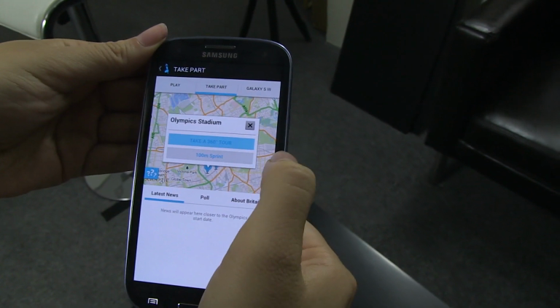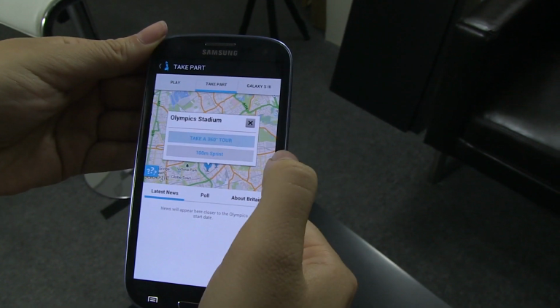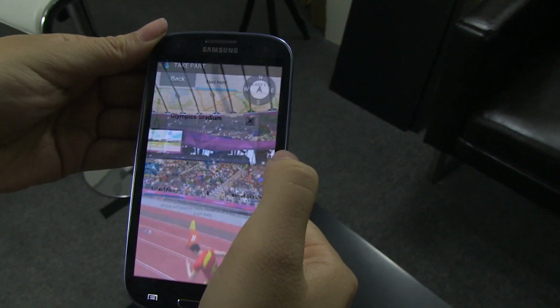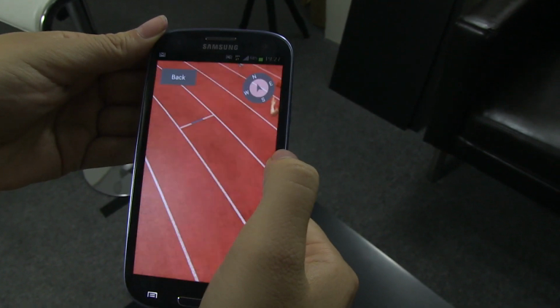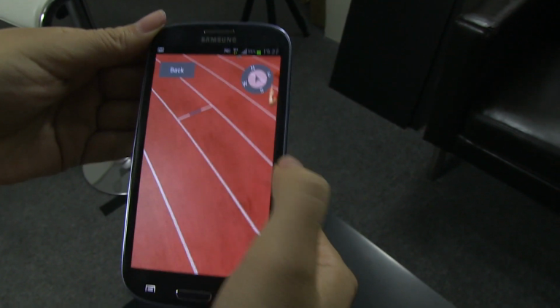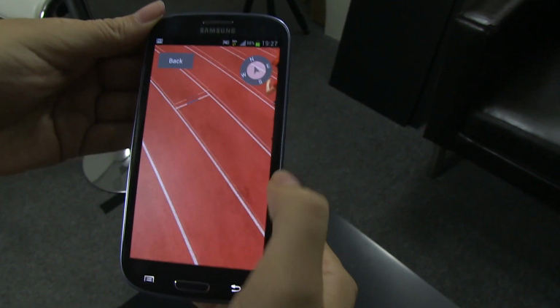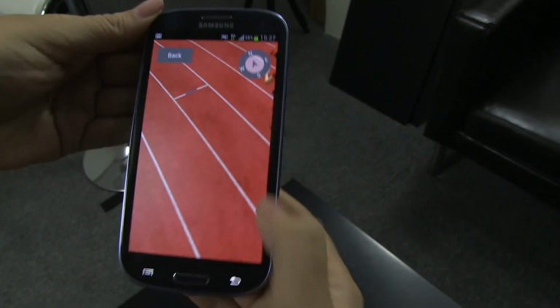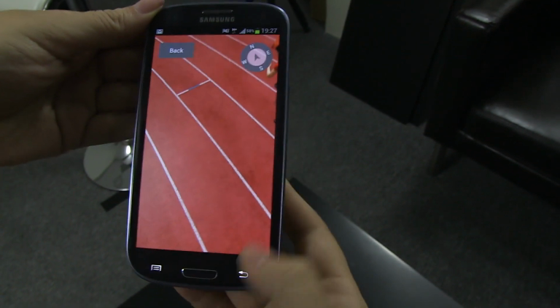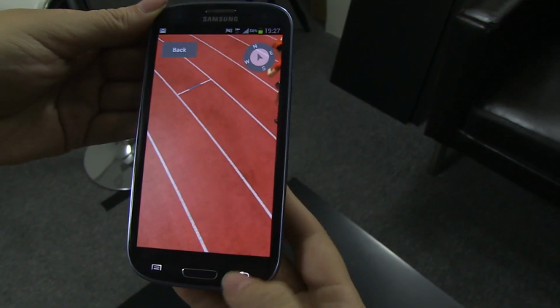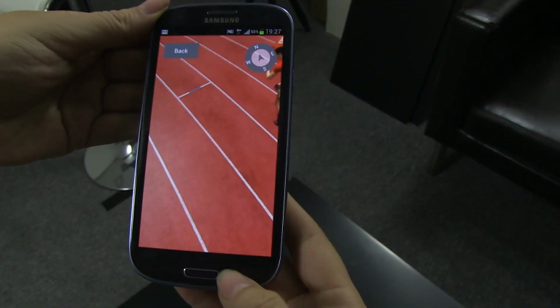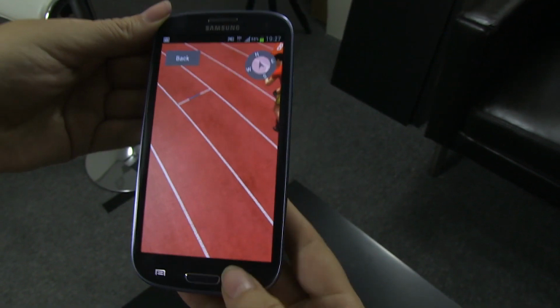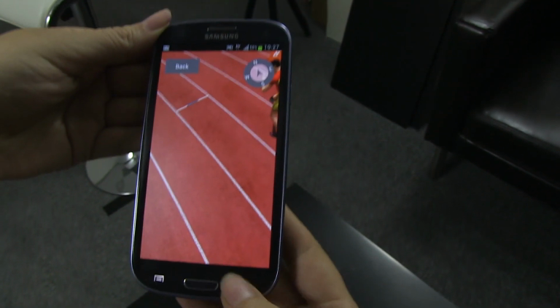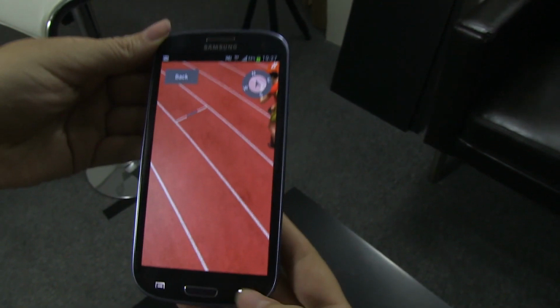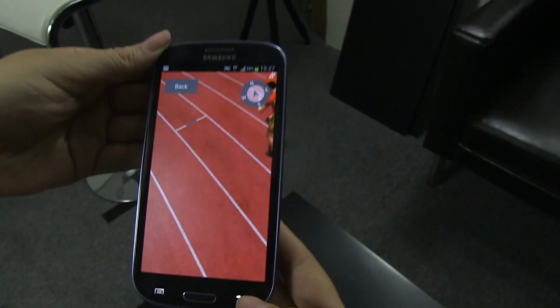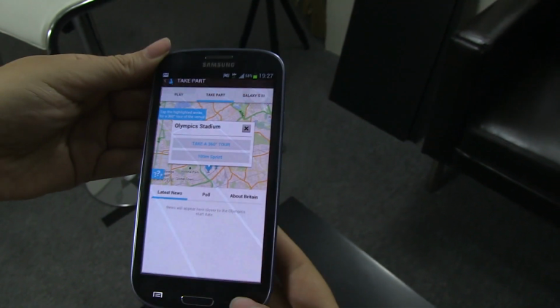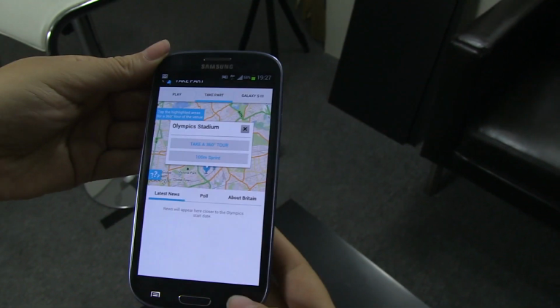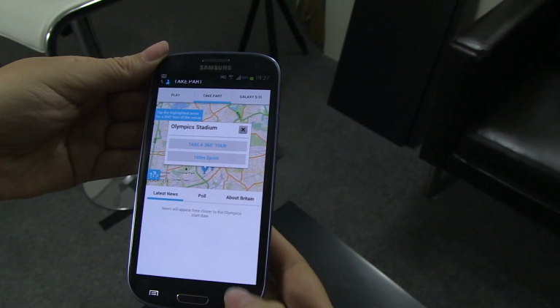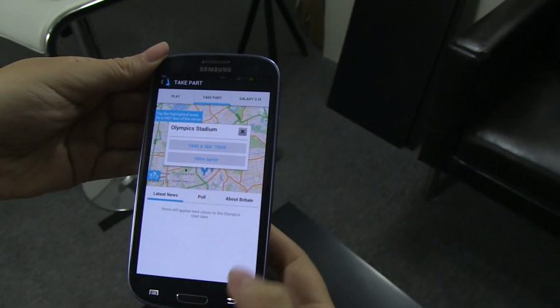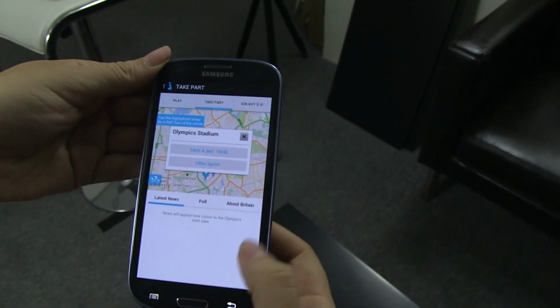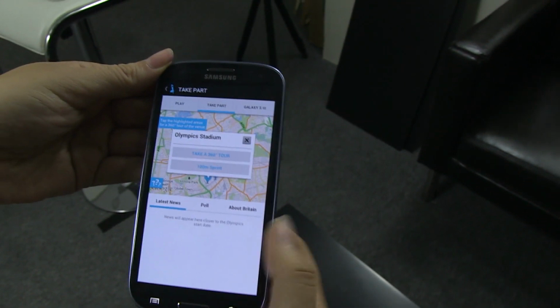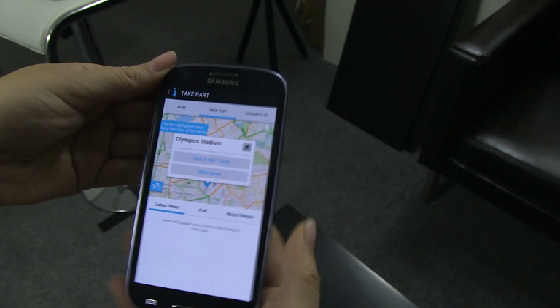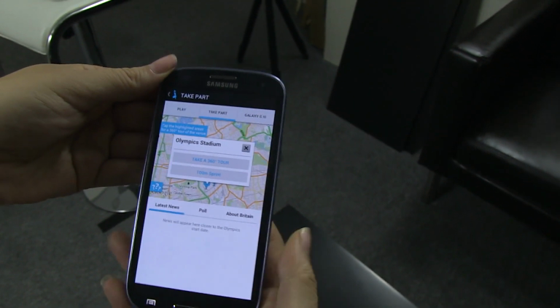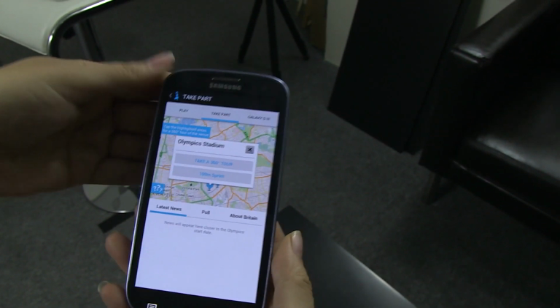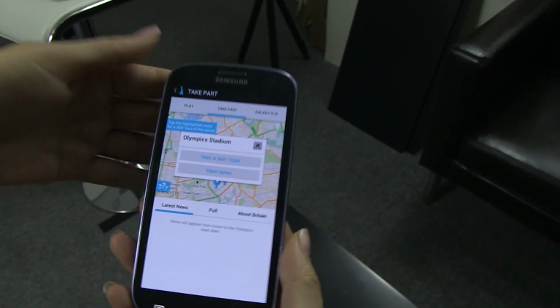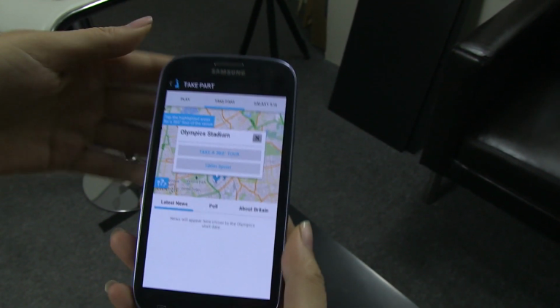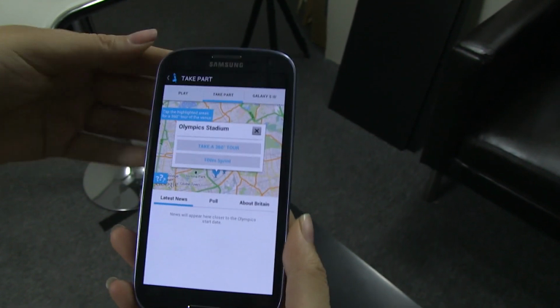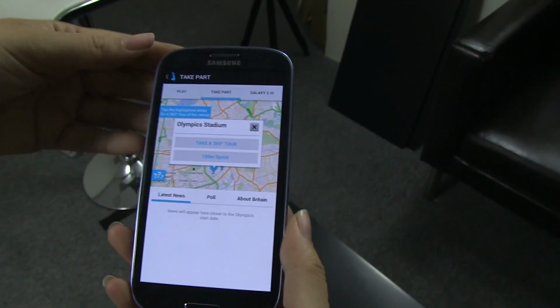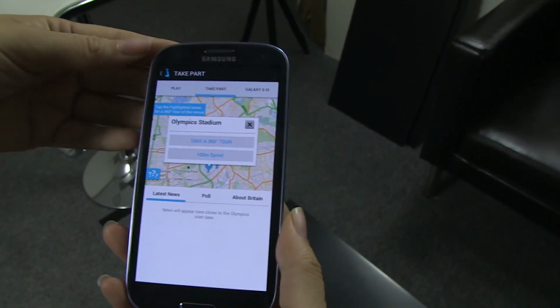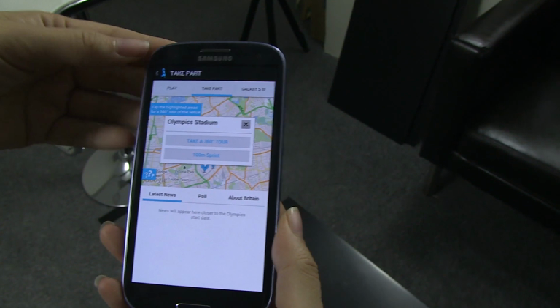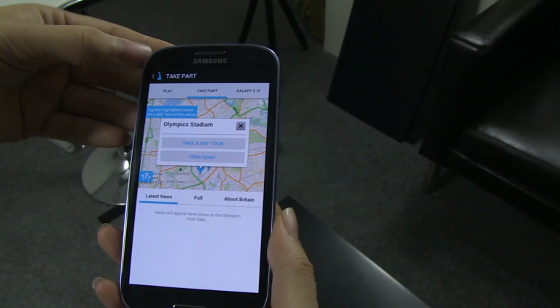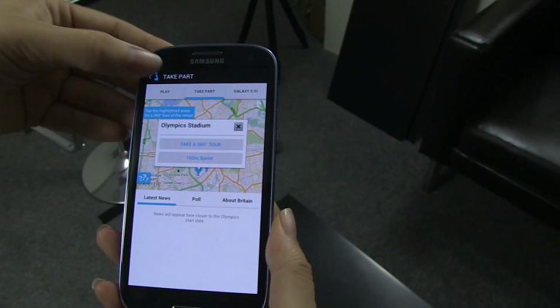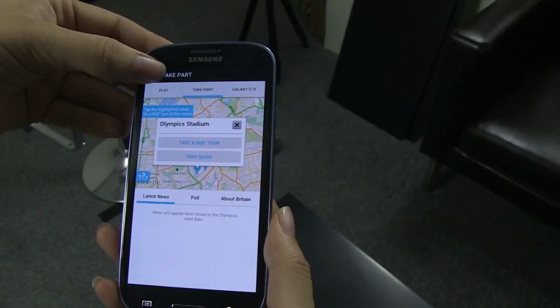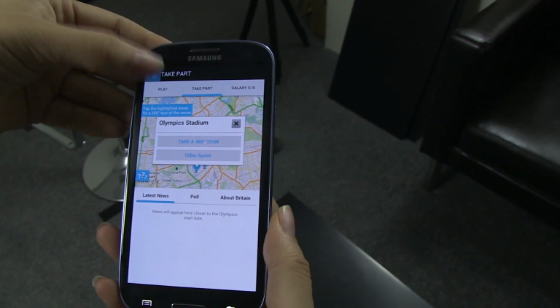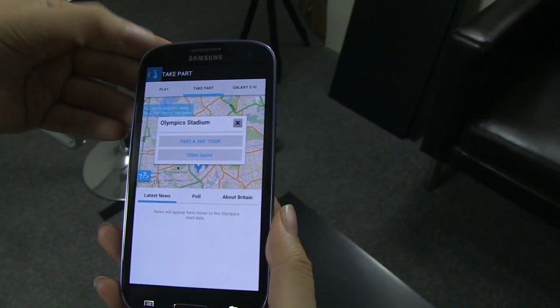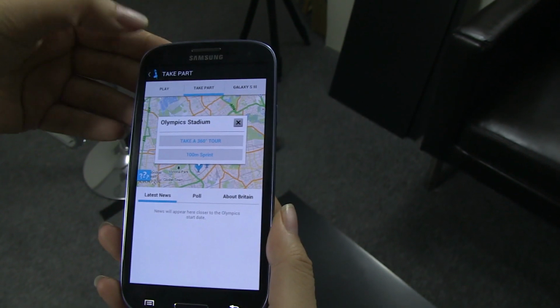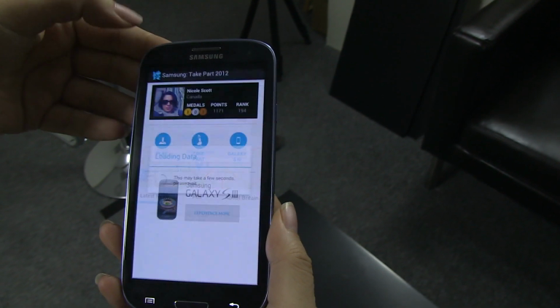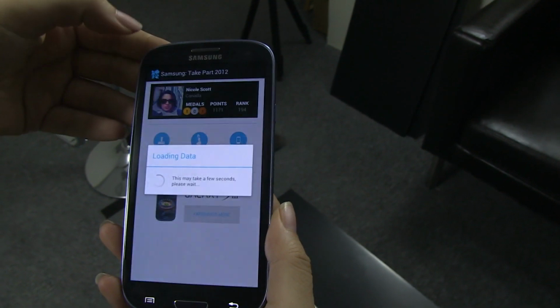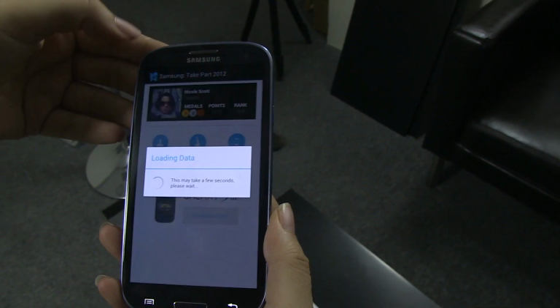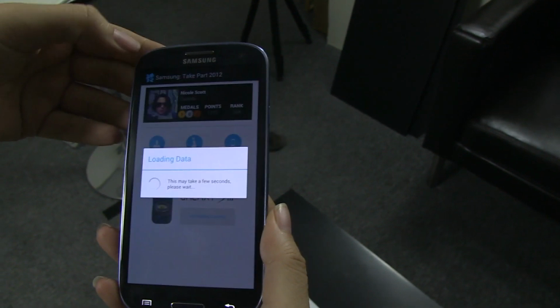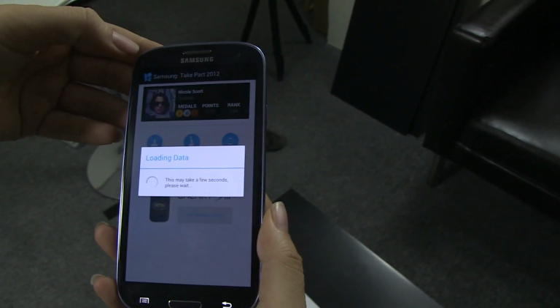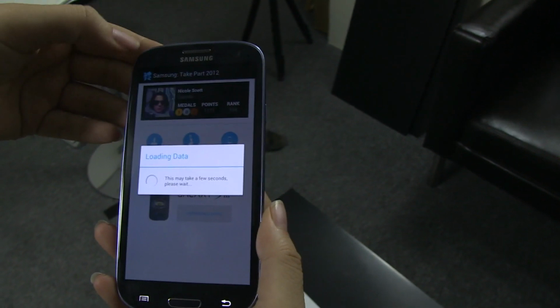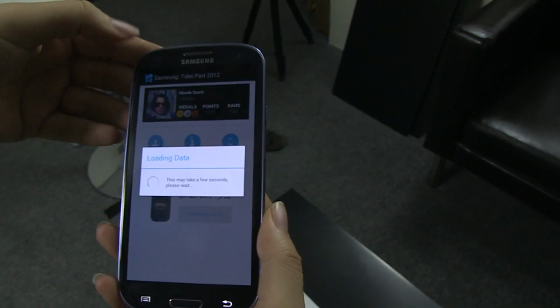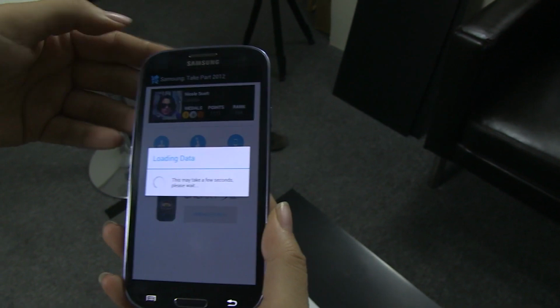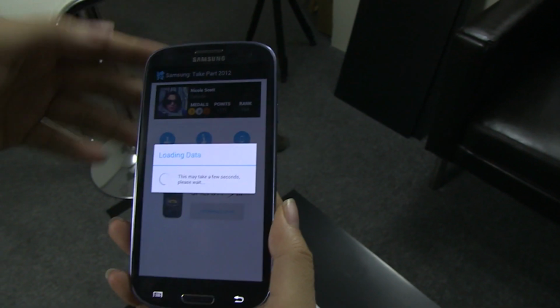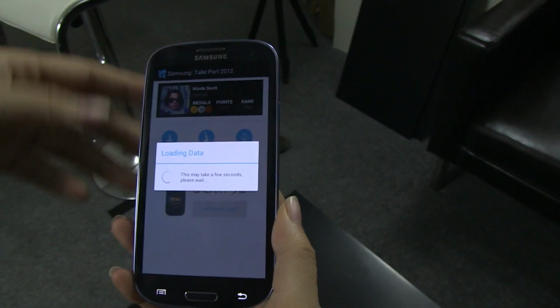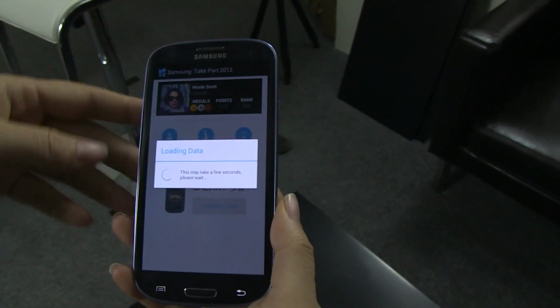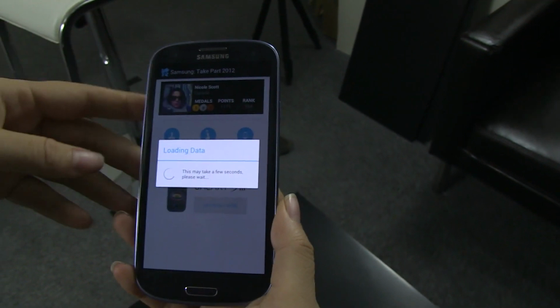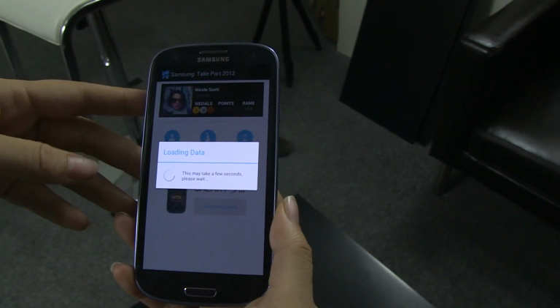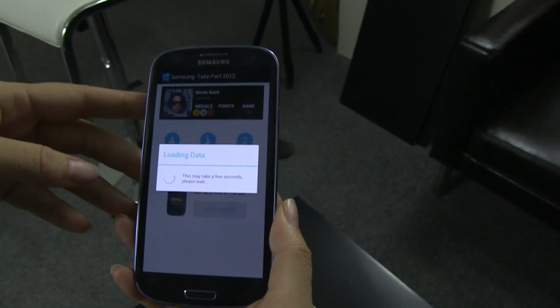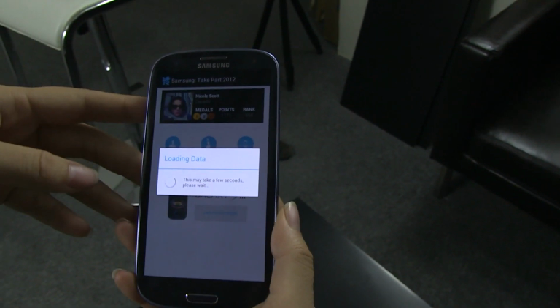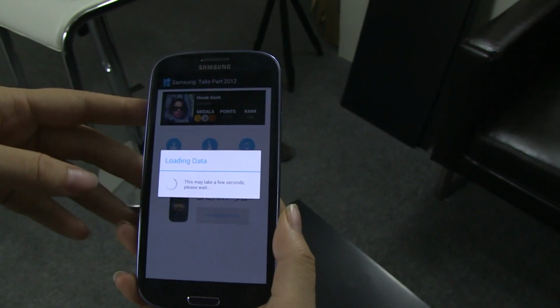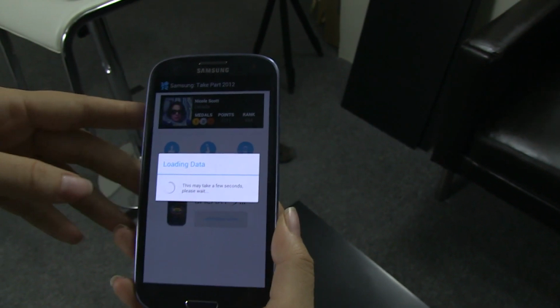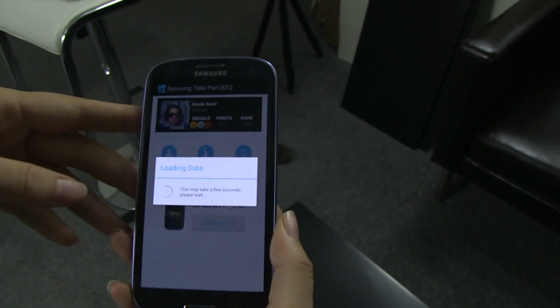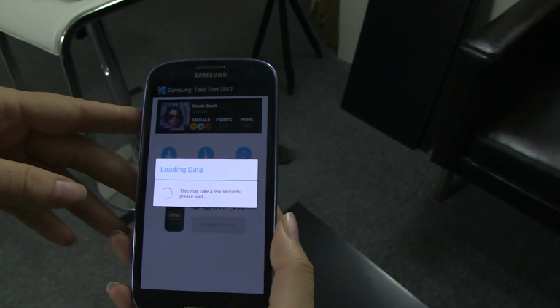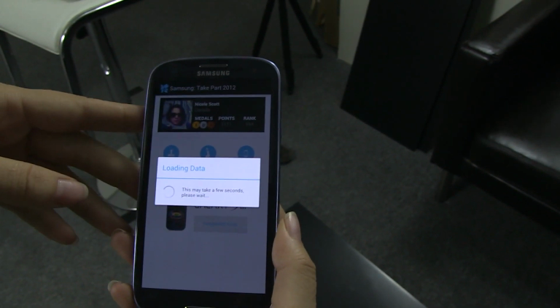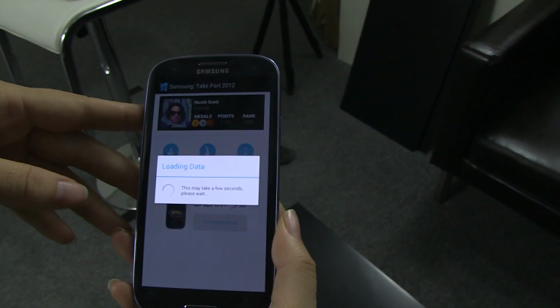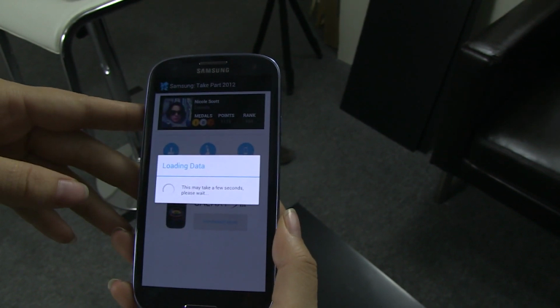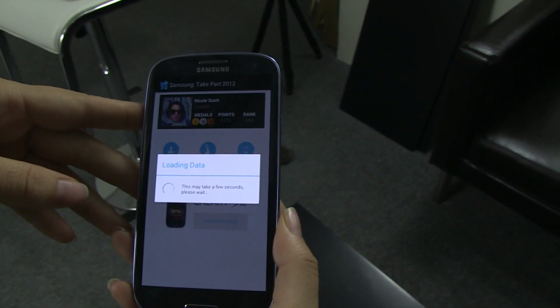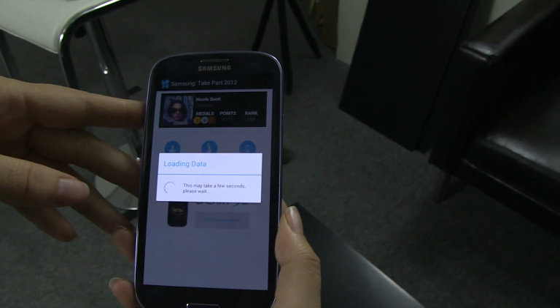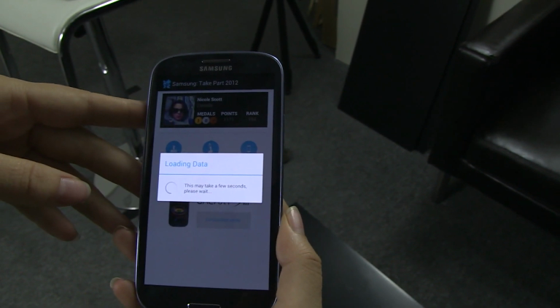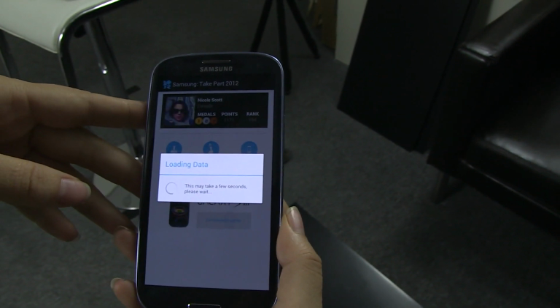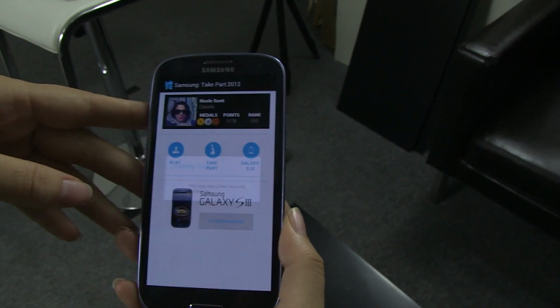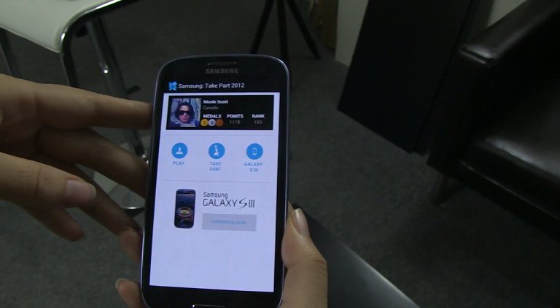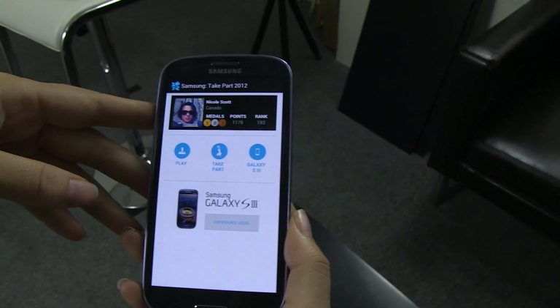So, very cool. This is it. I'm Nicole Scott for Netbook News taking a look at Samsung Take Part 2012.